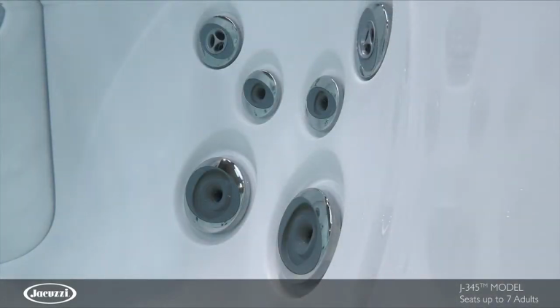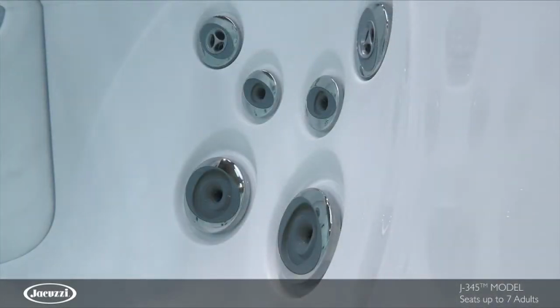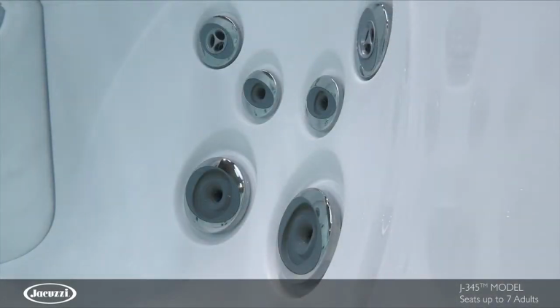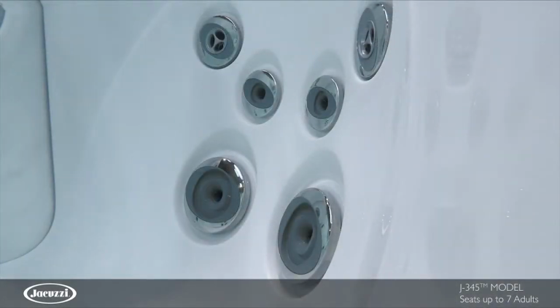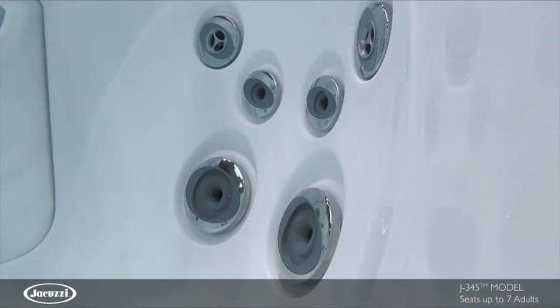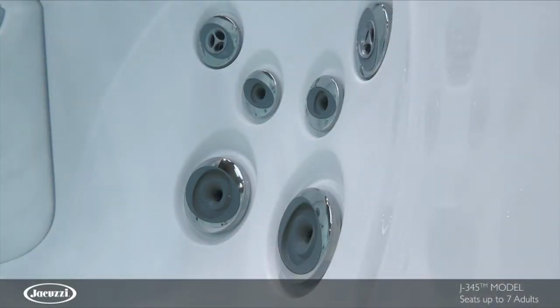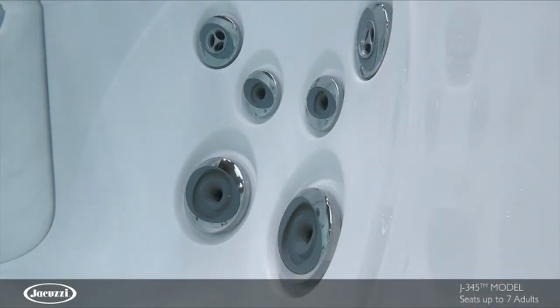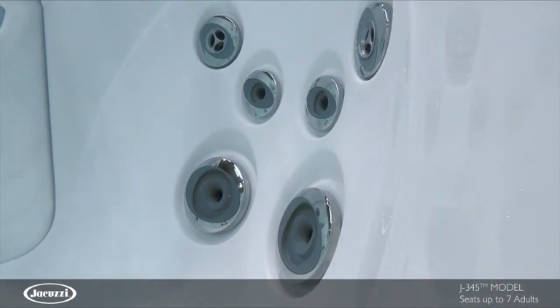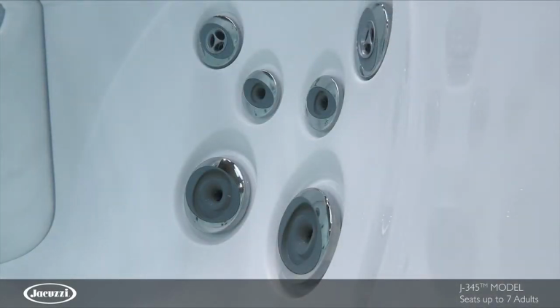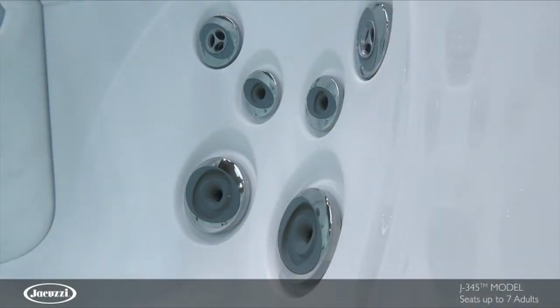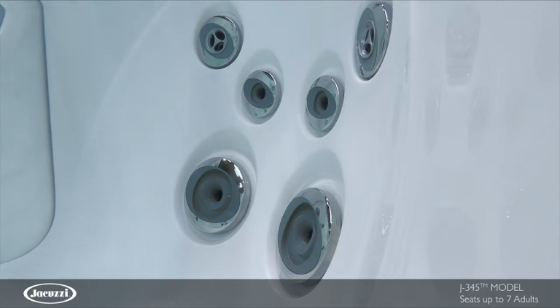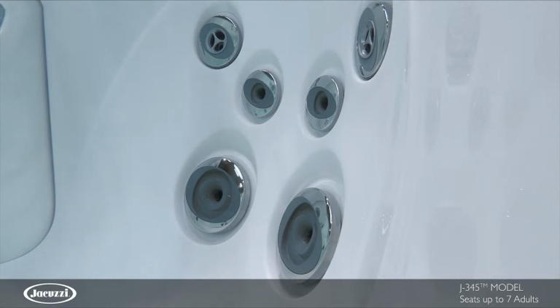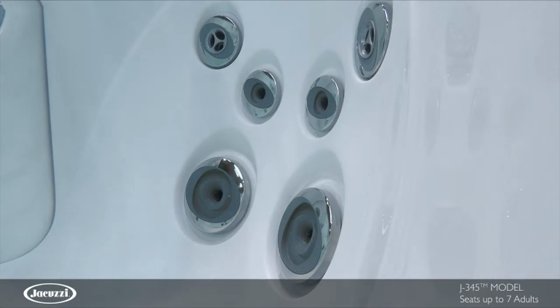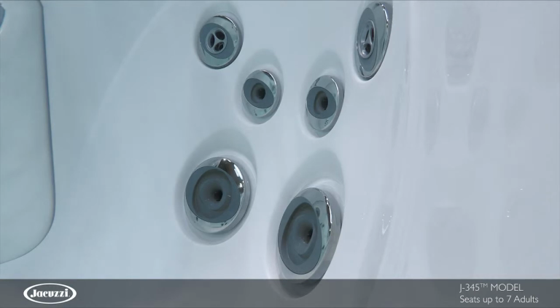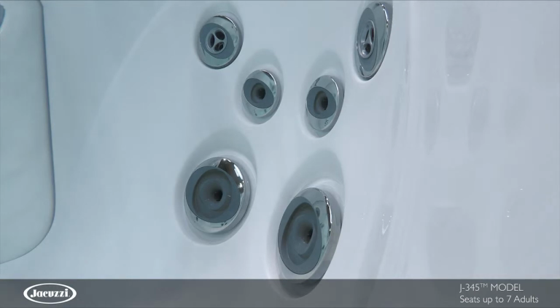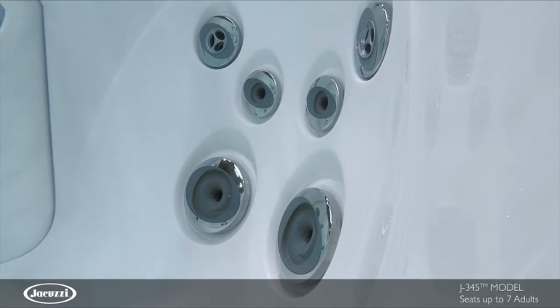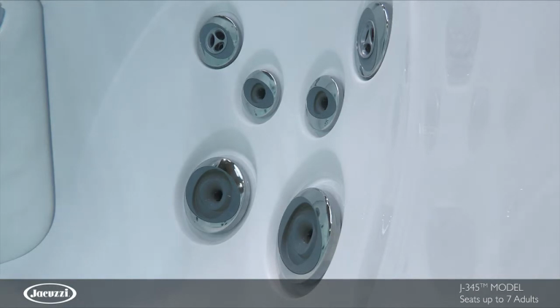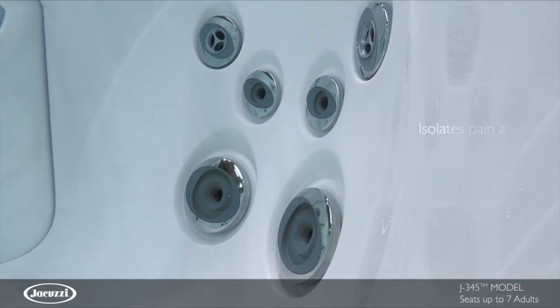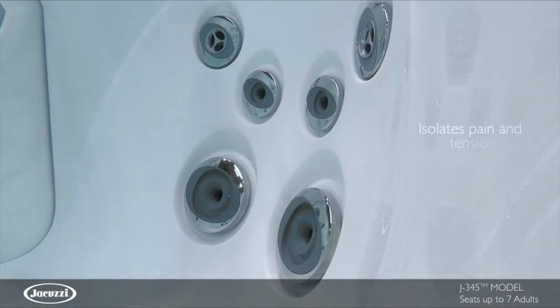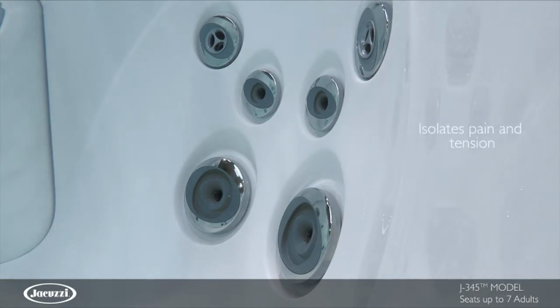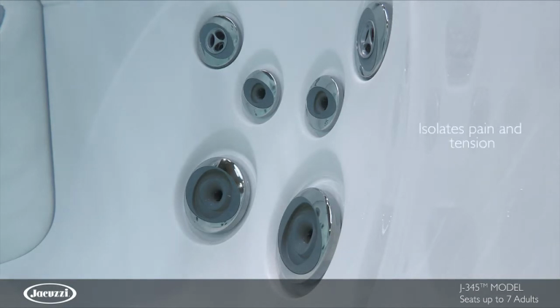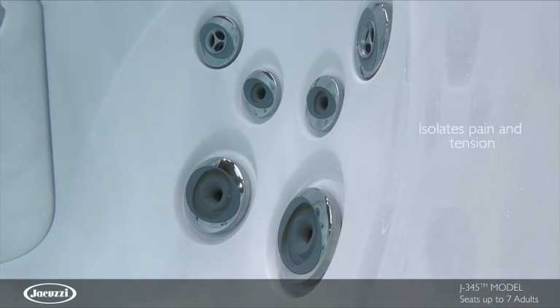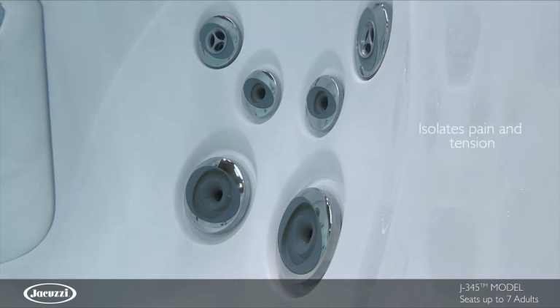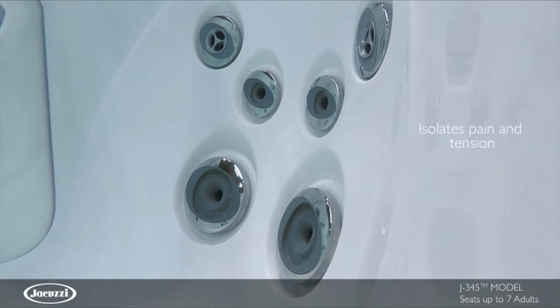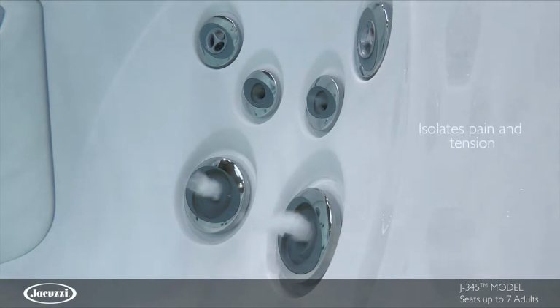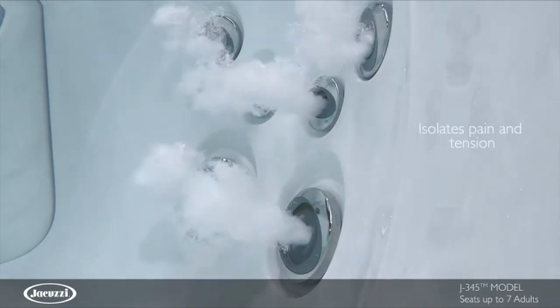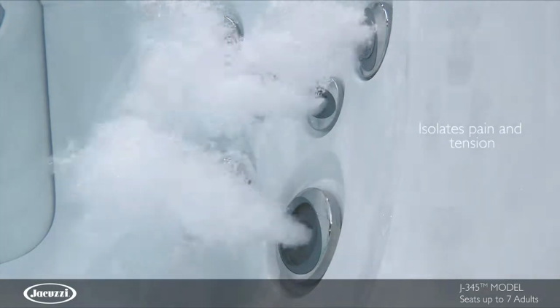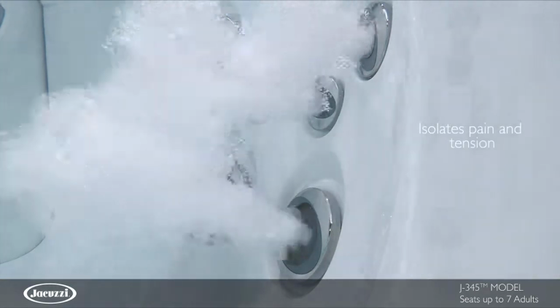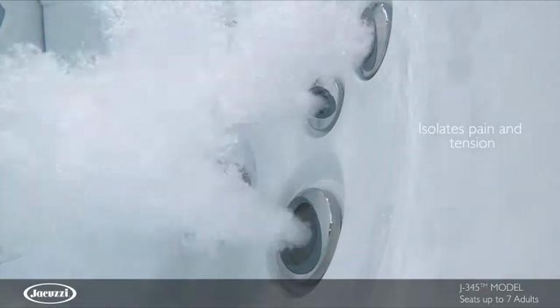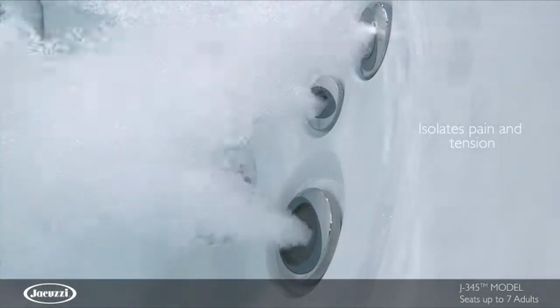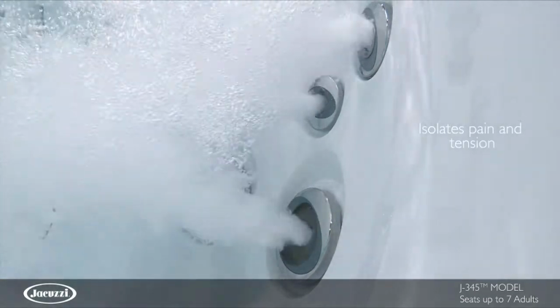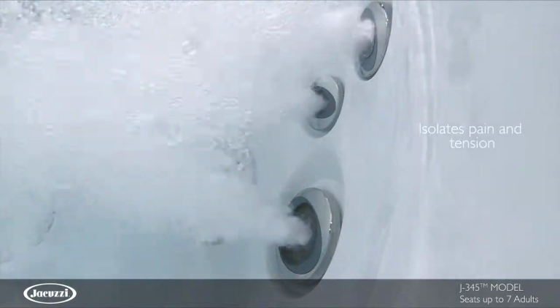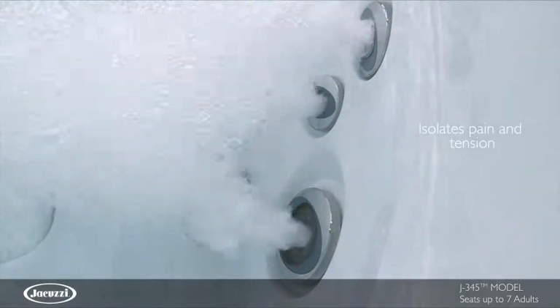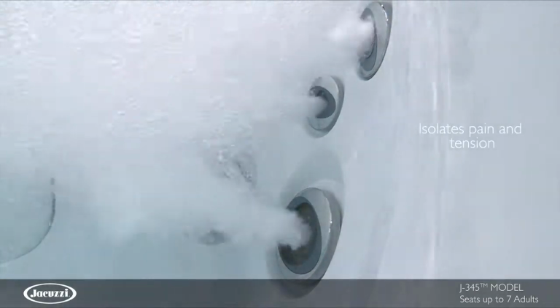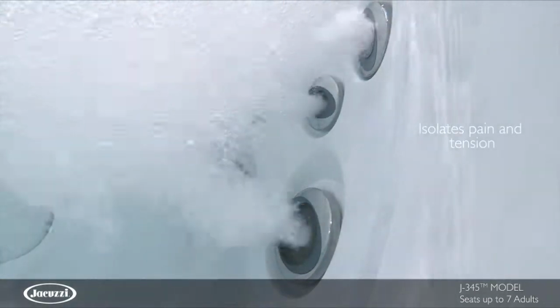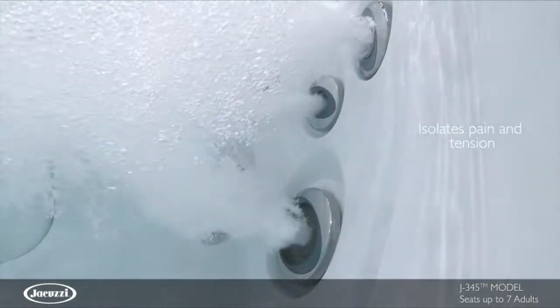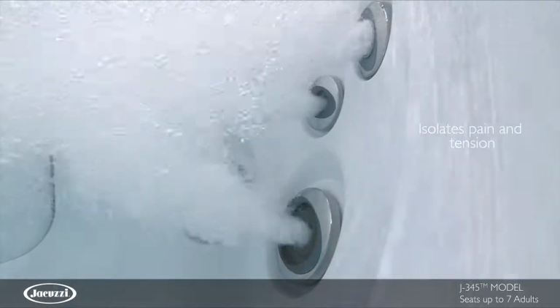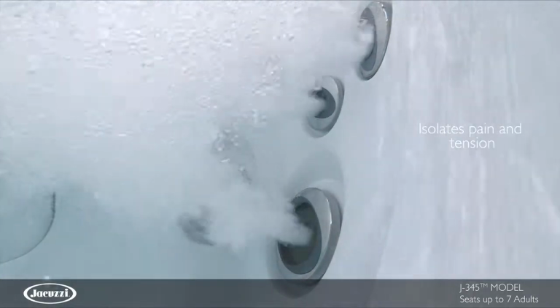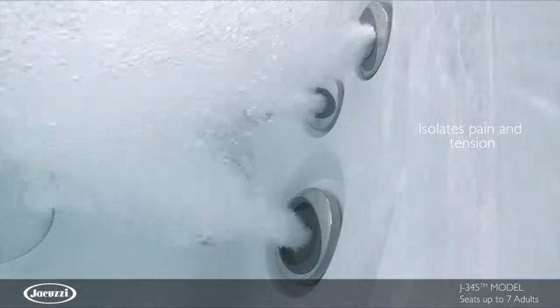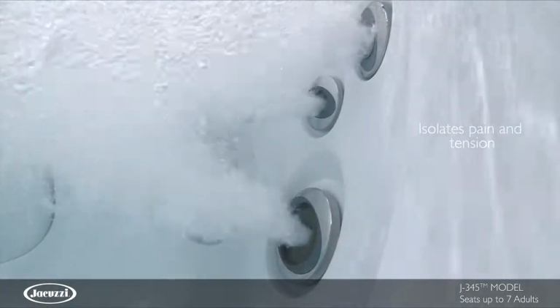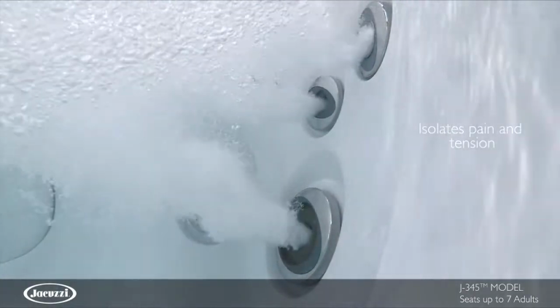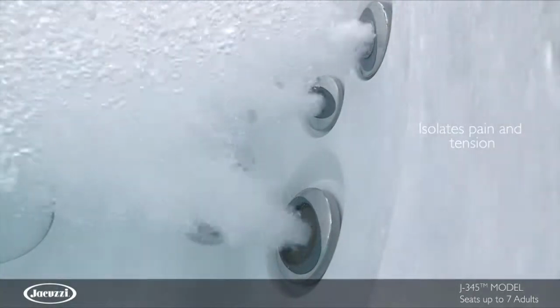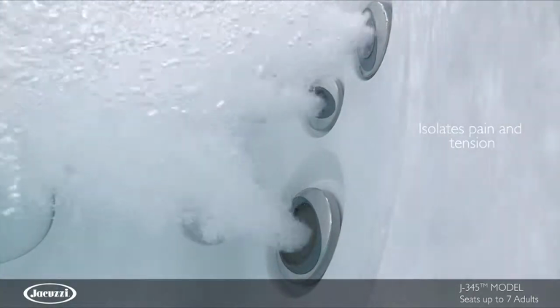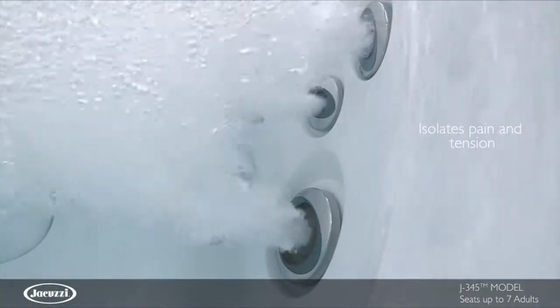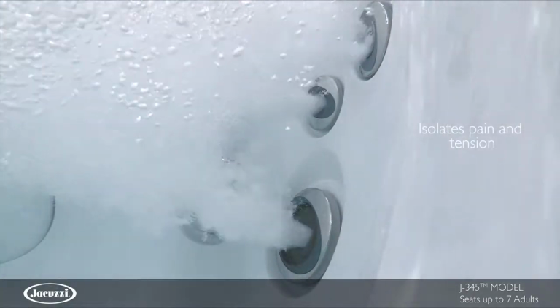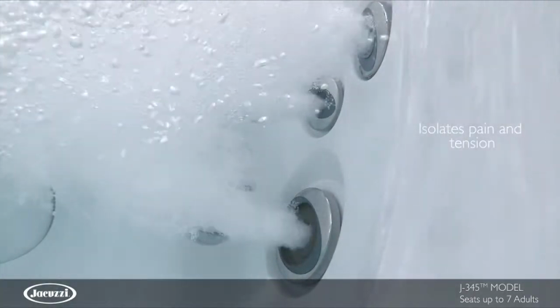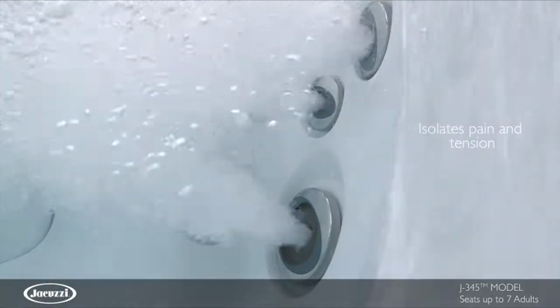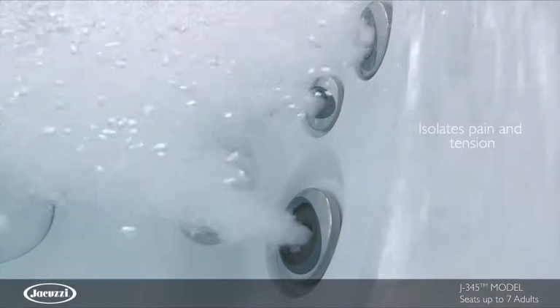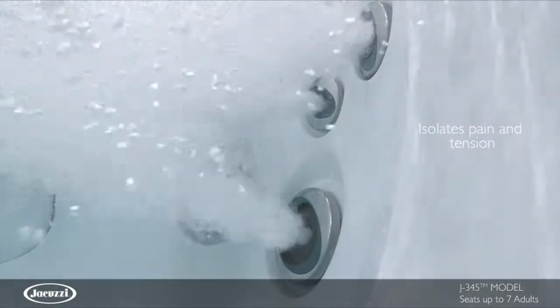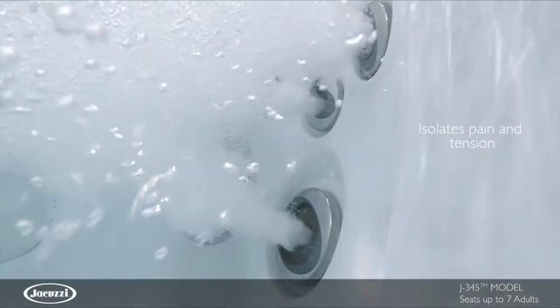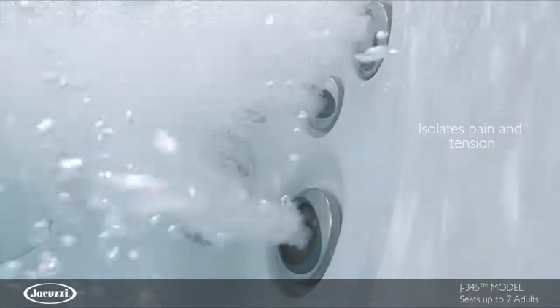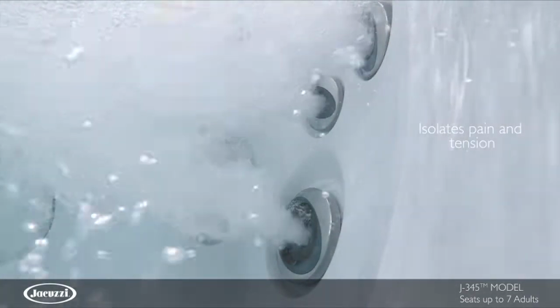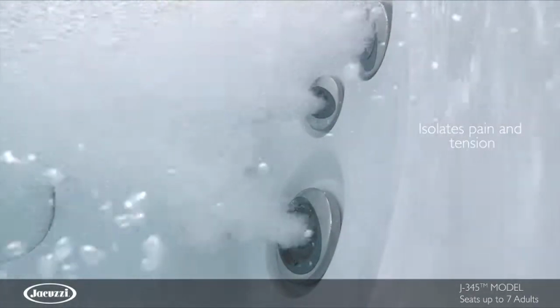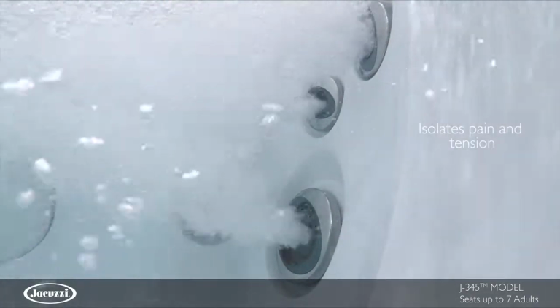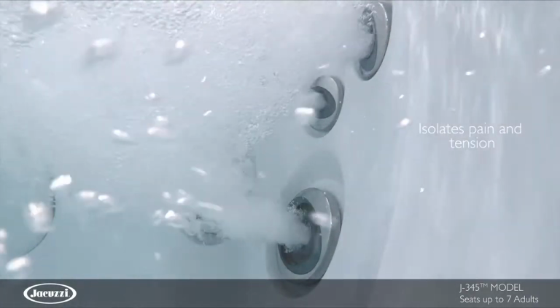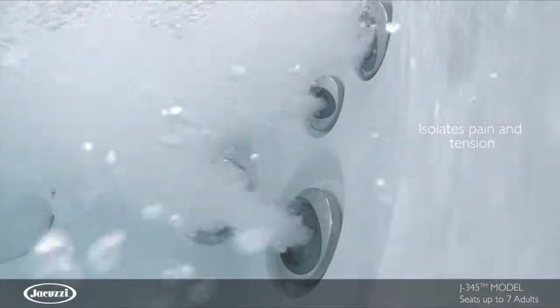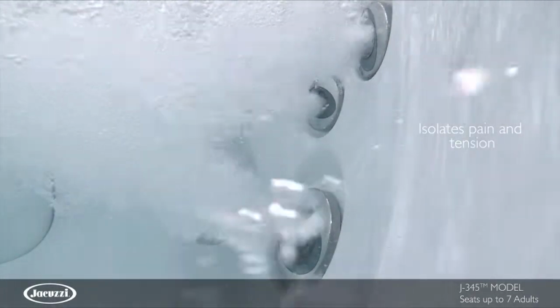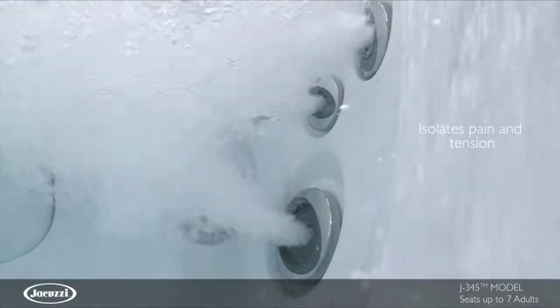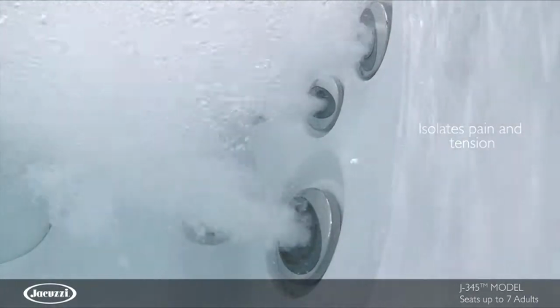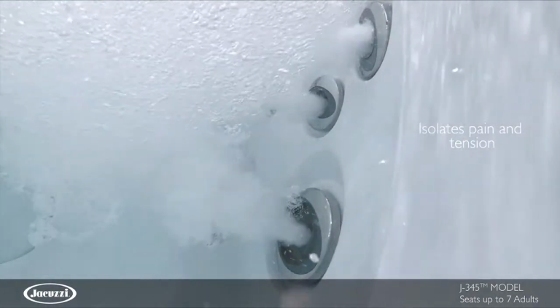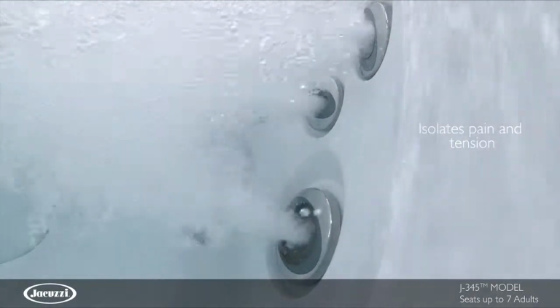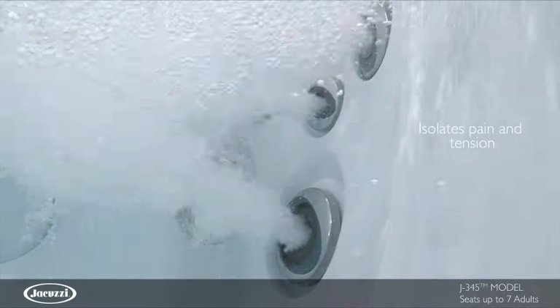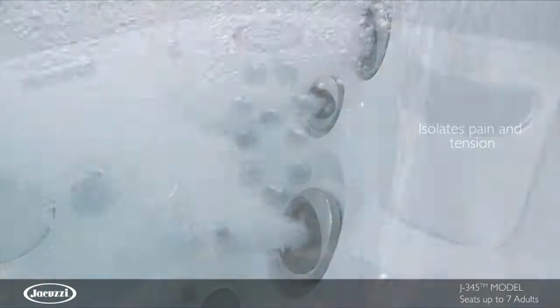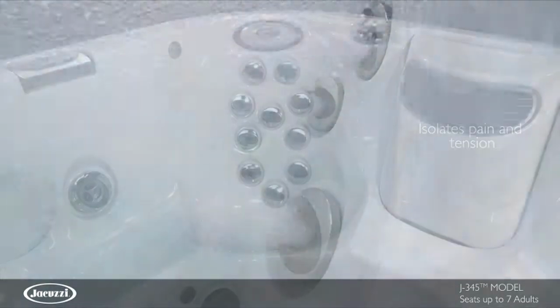Designed to ease and relax, jets can be adjusted at each face from high to low pressure to isolate pain and tension.